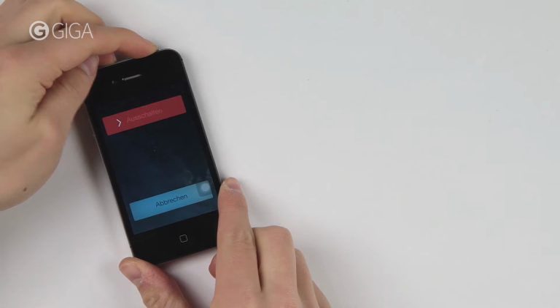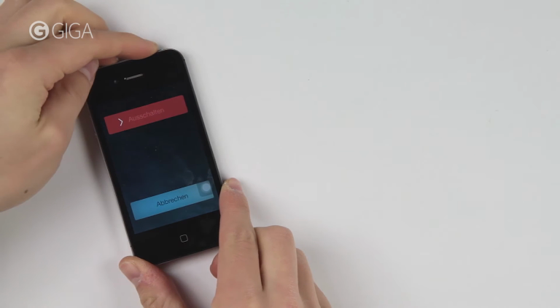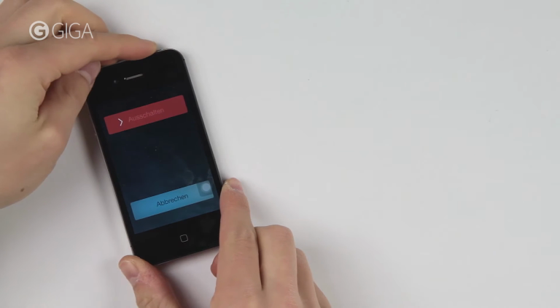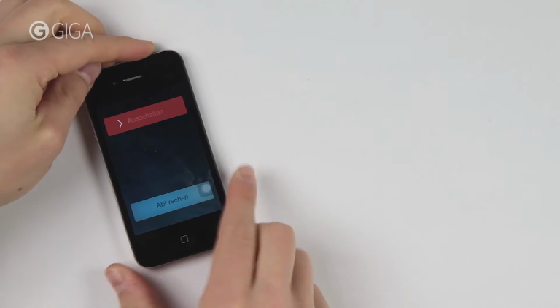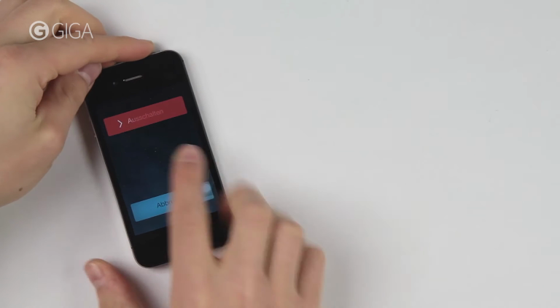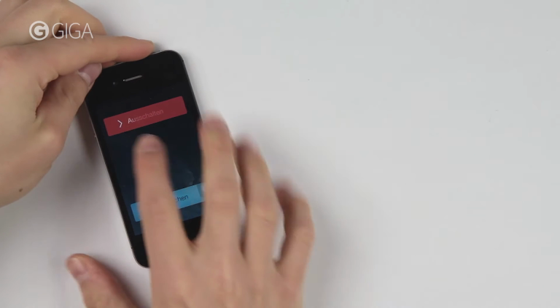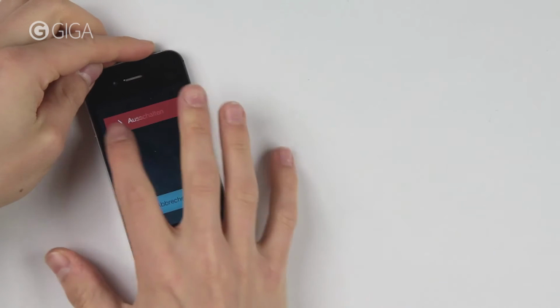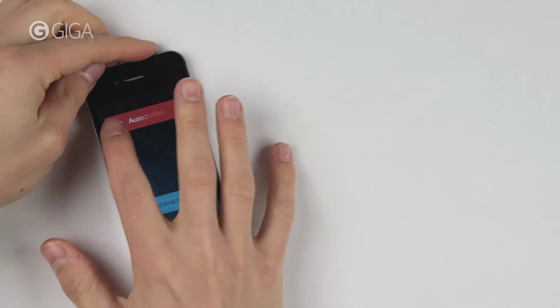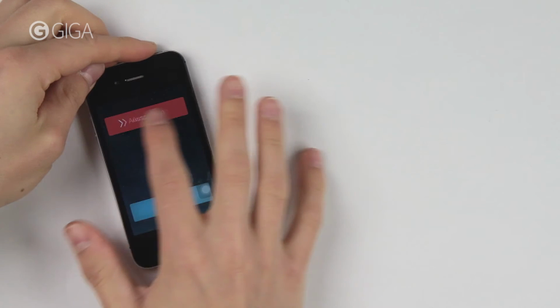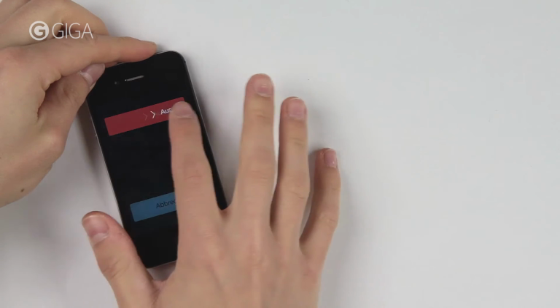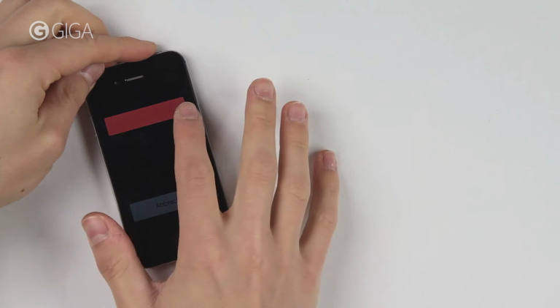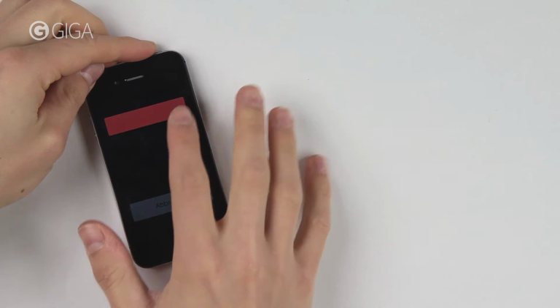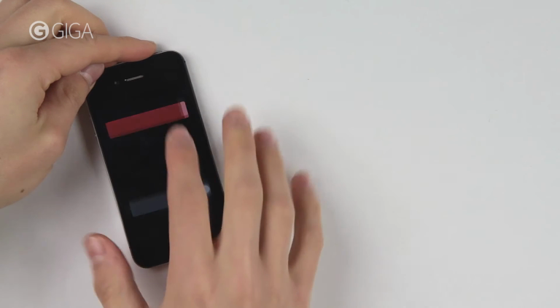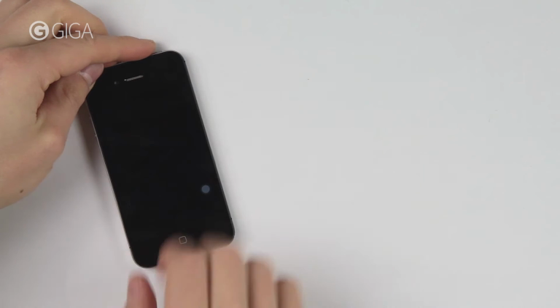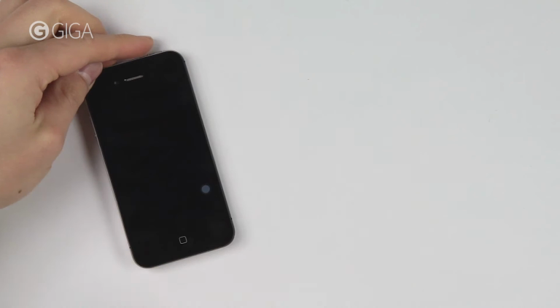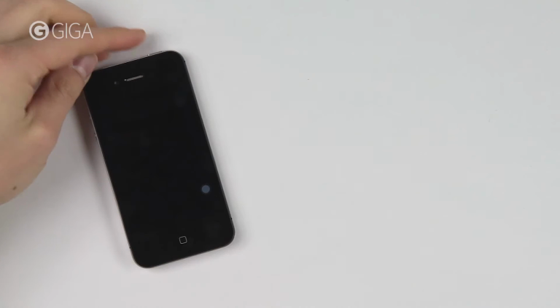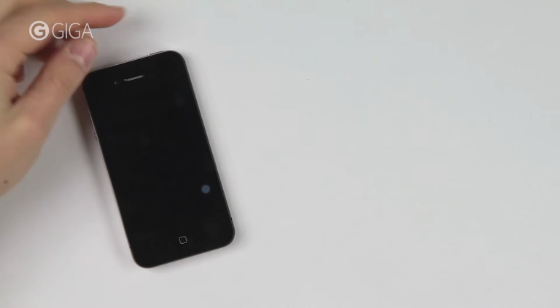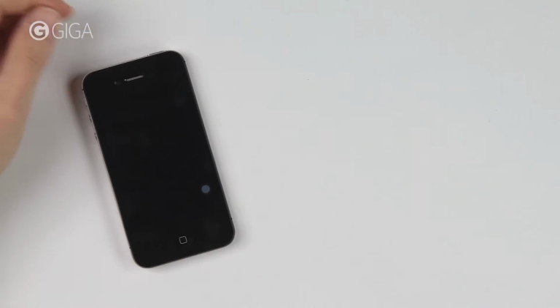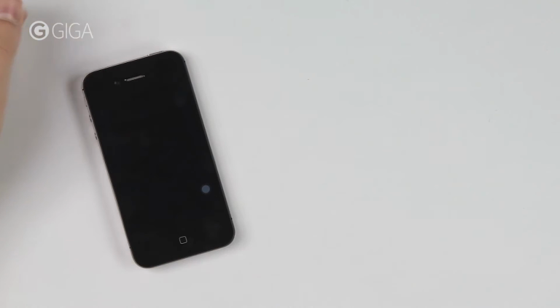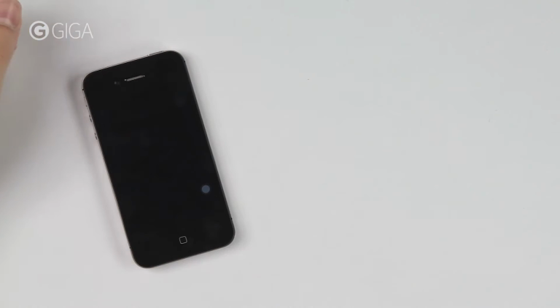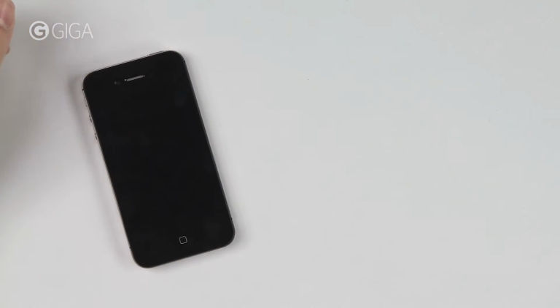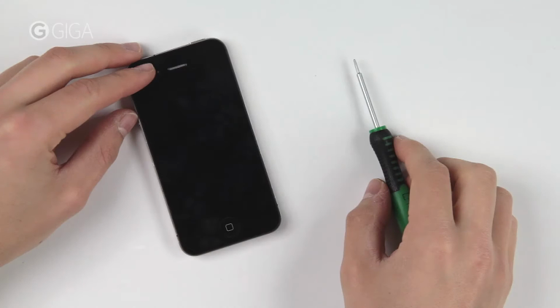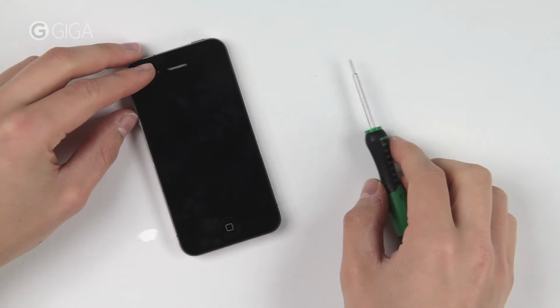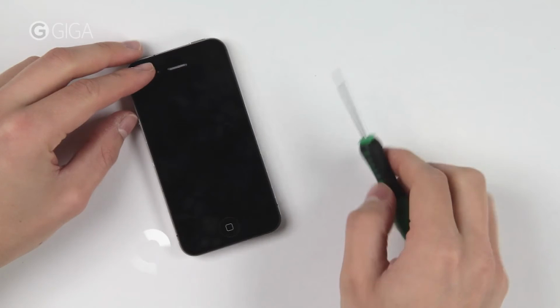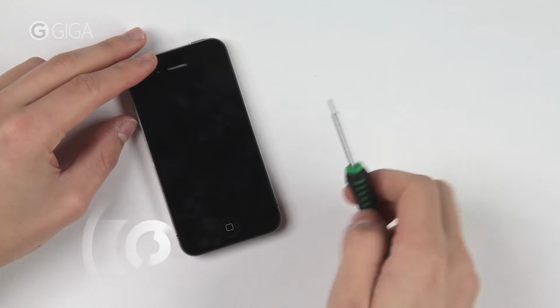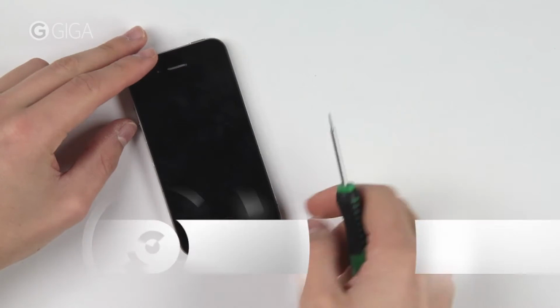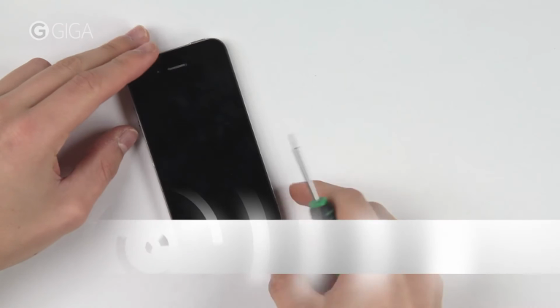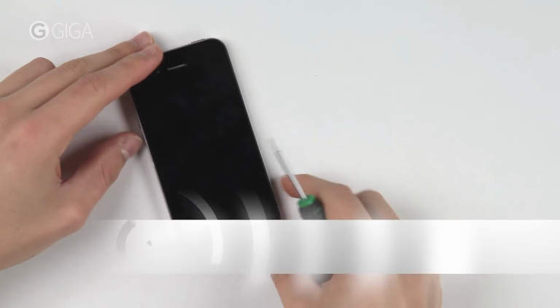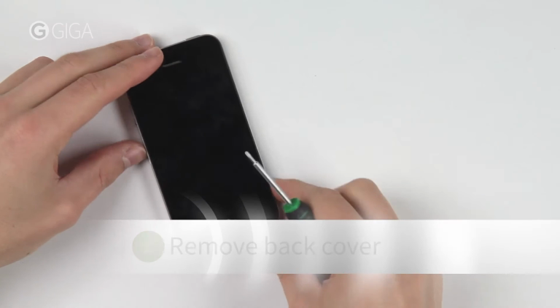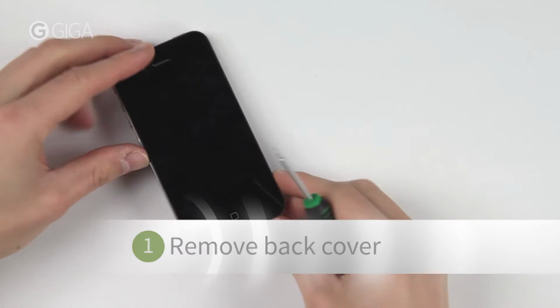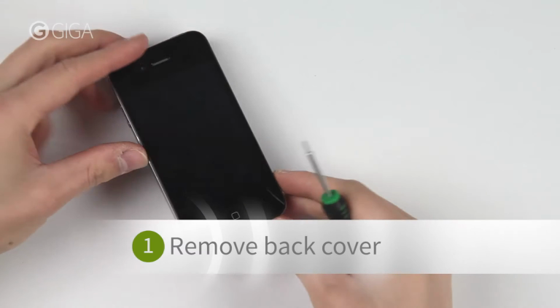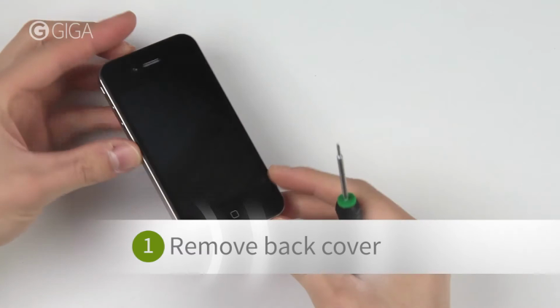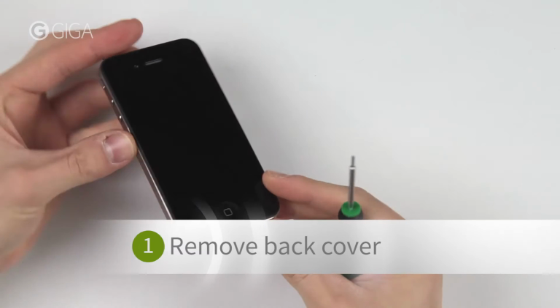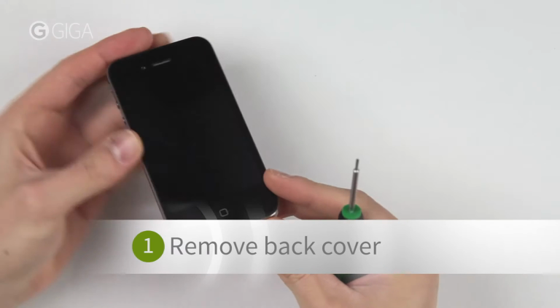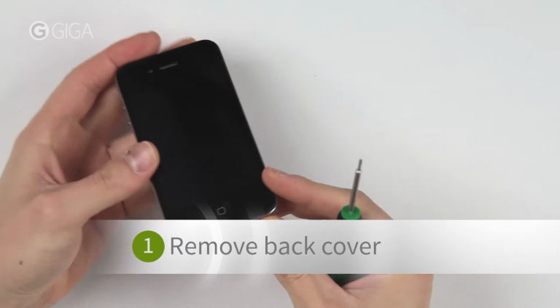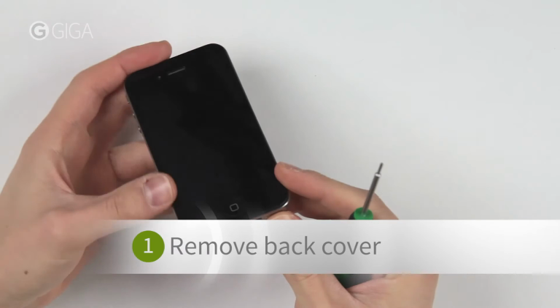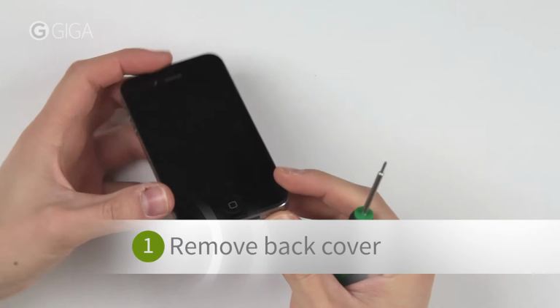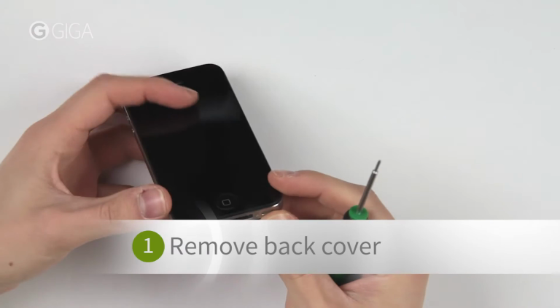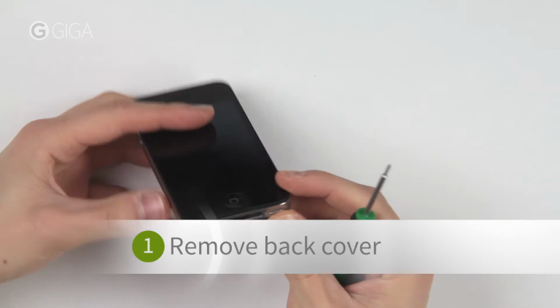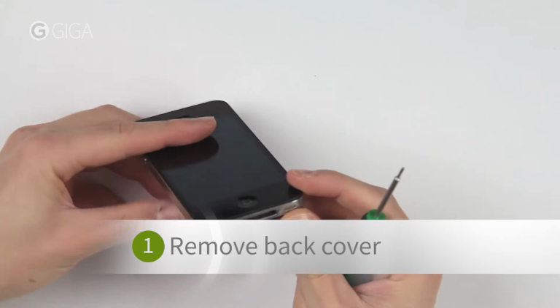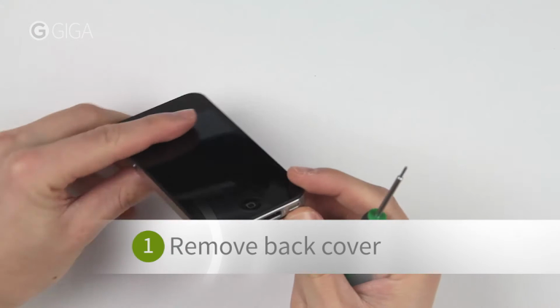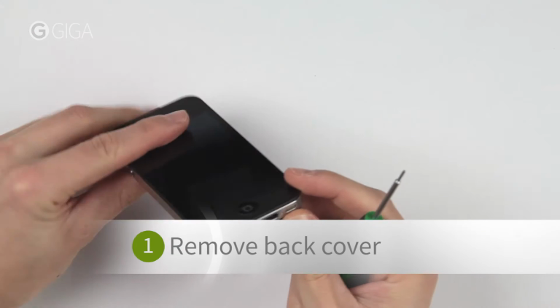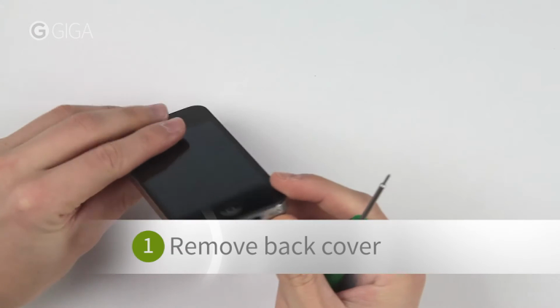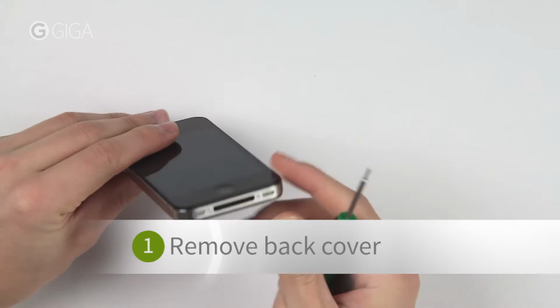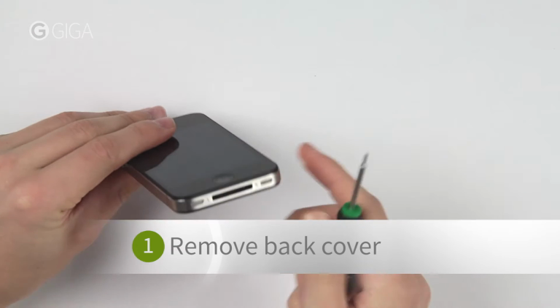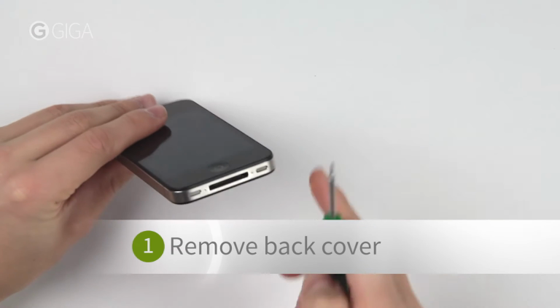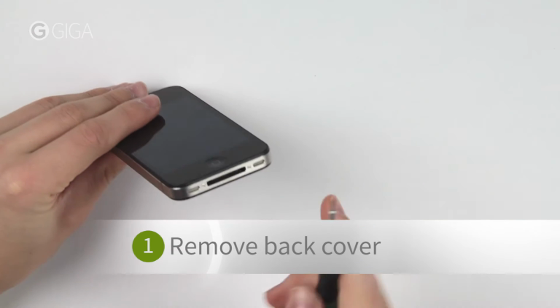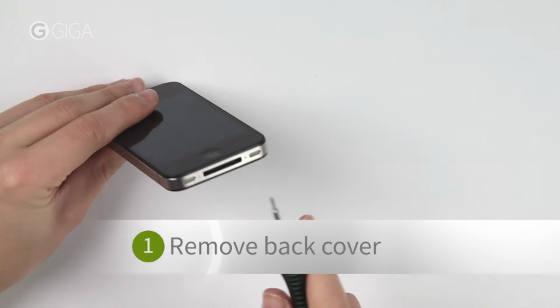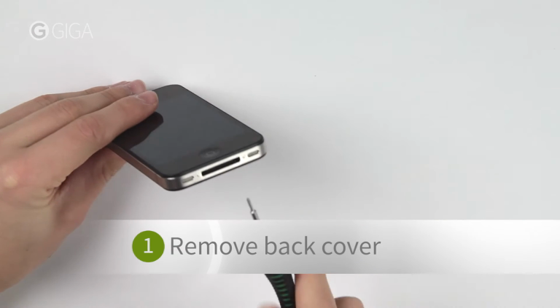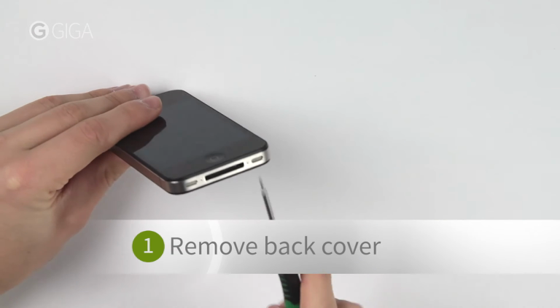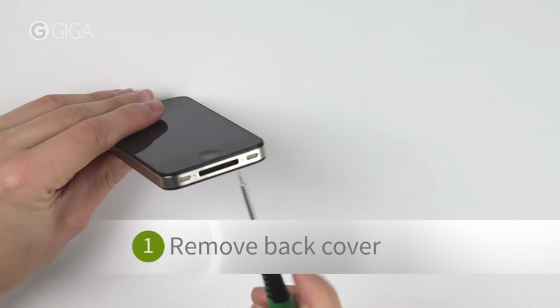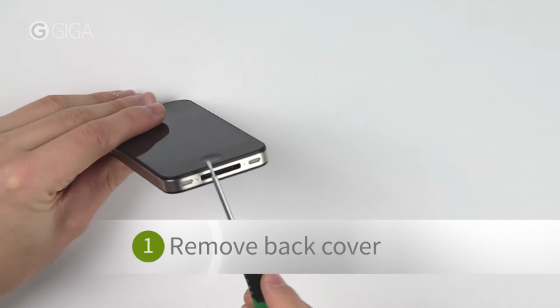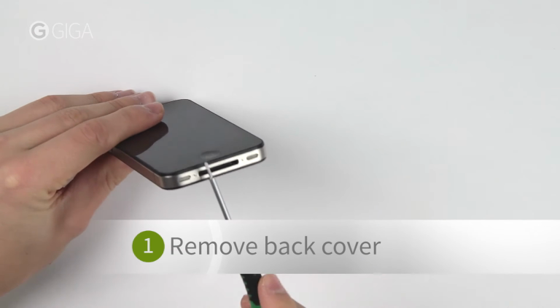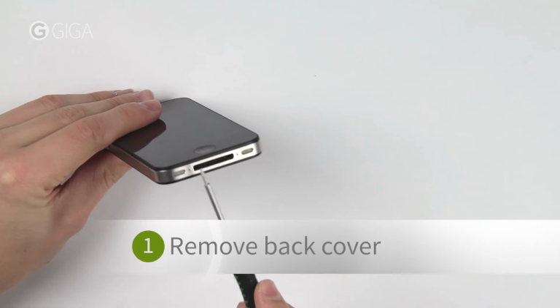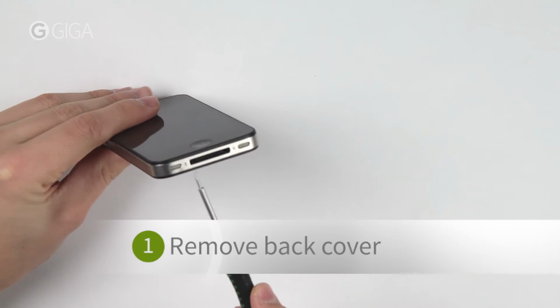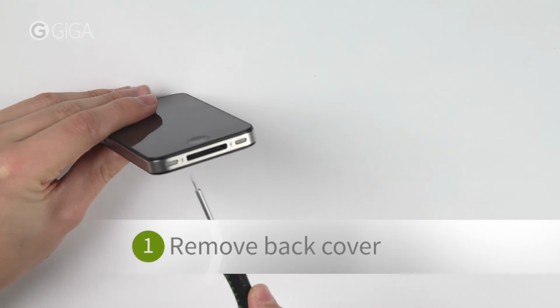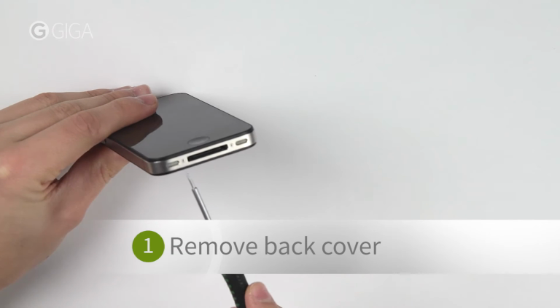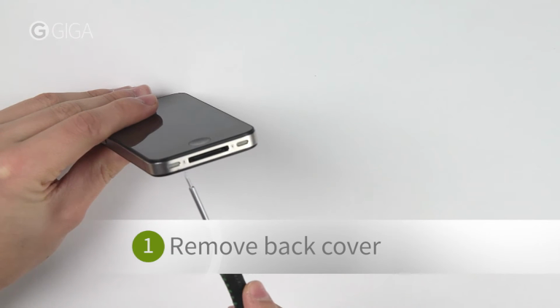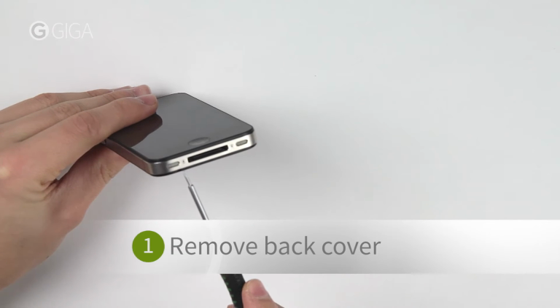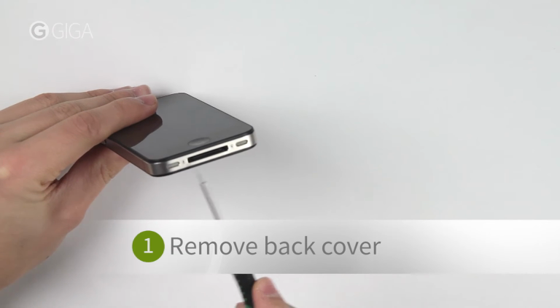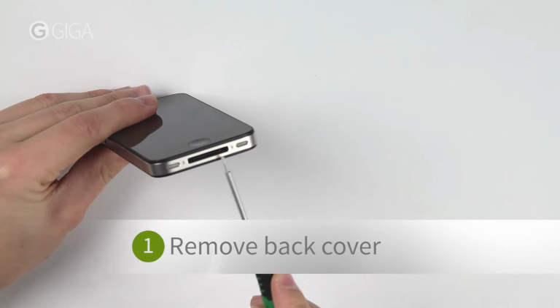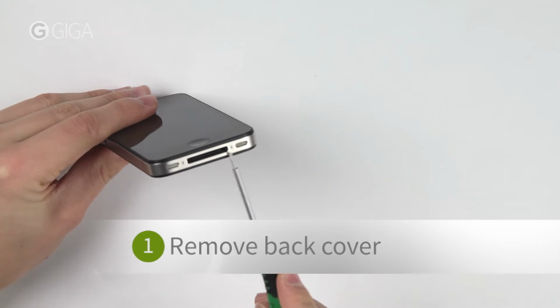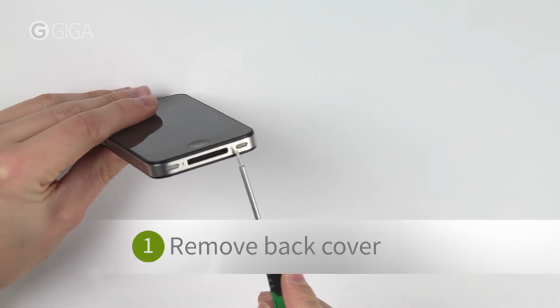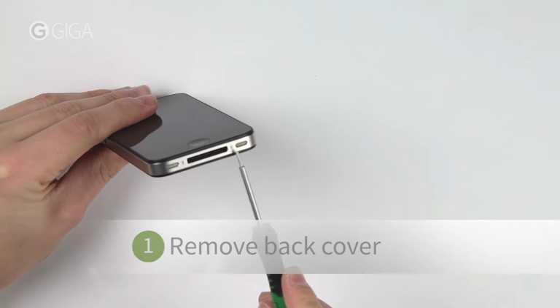First, turn off your phone. Now remove these two screws on the bottom of the device, here and here.